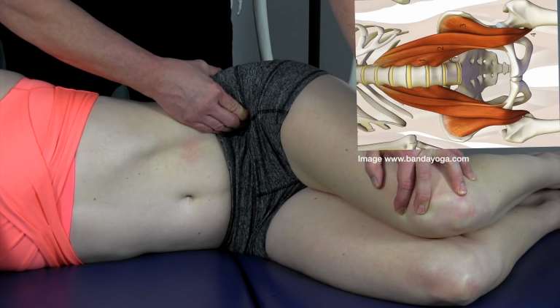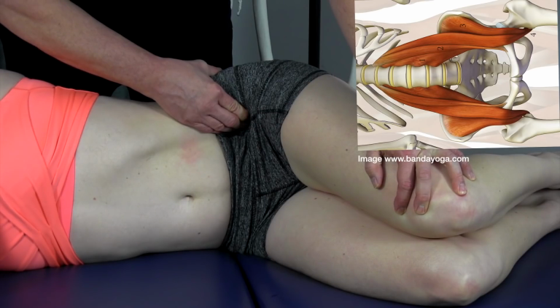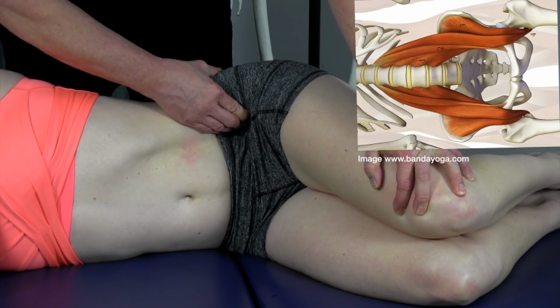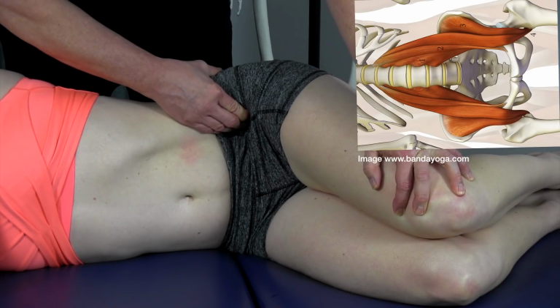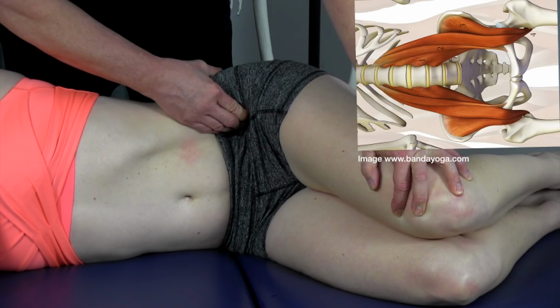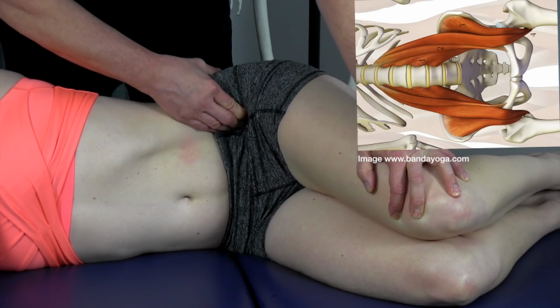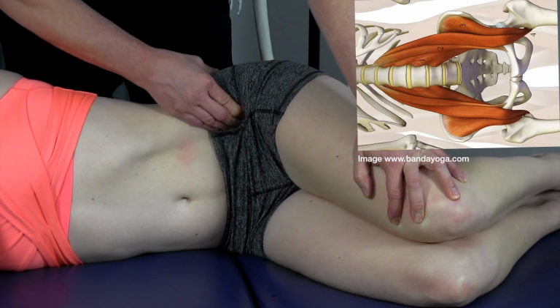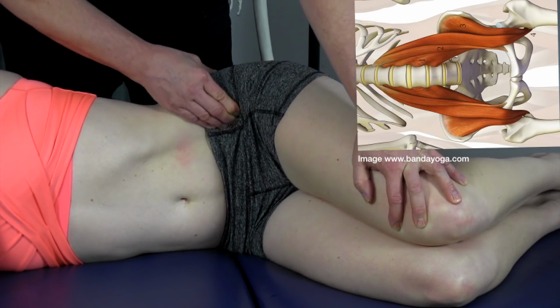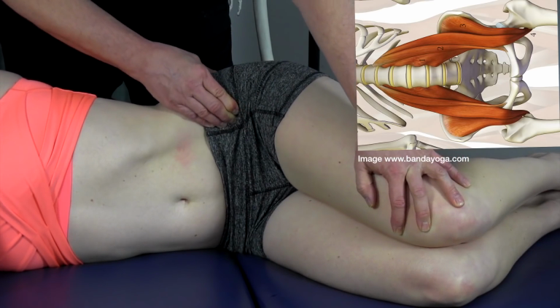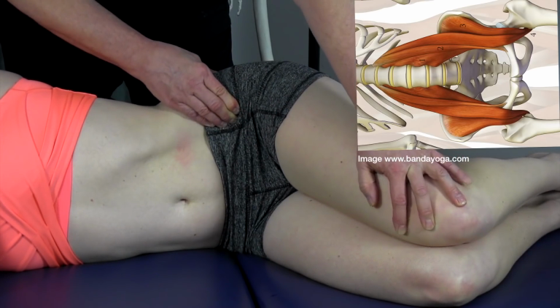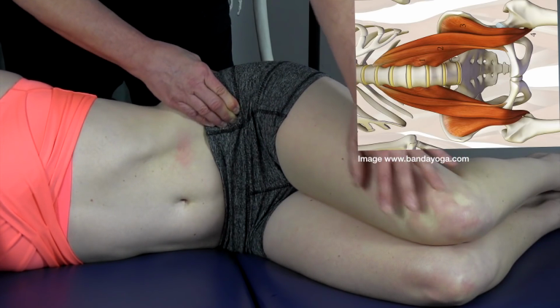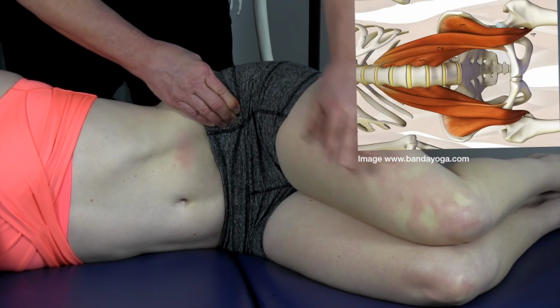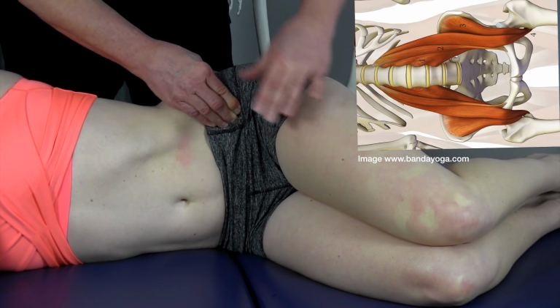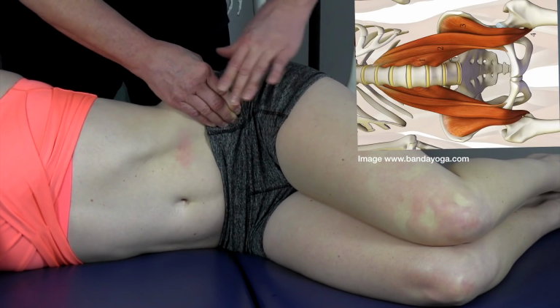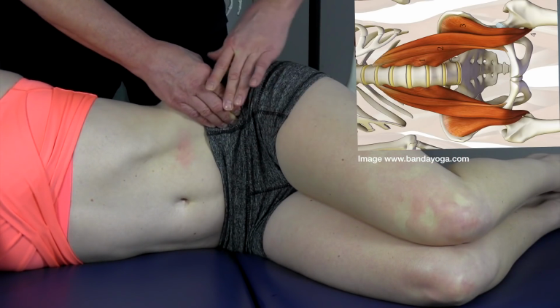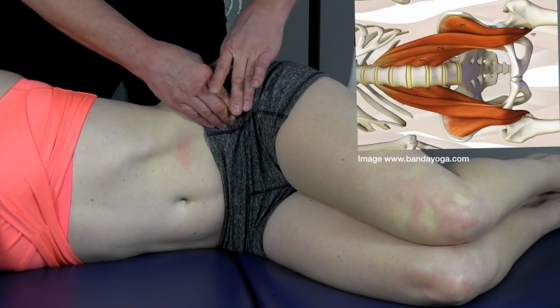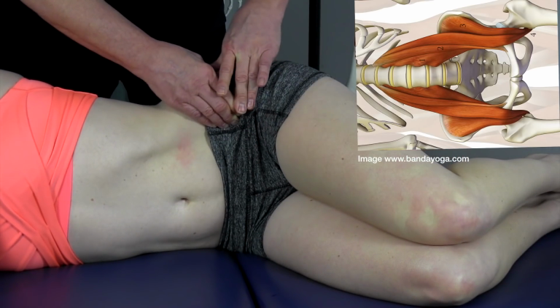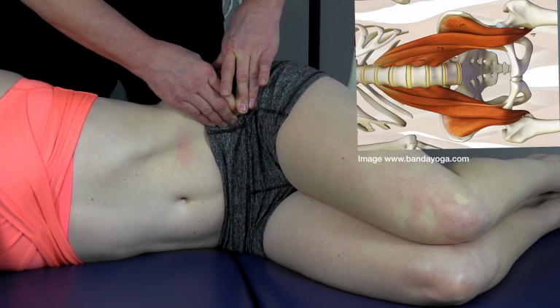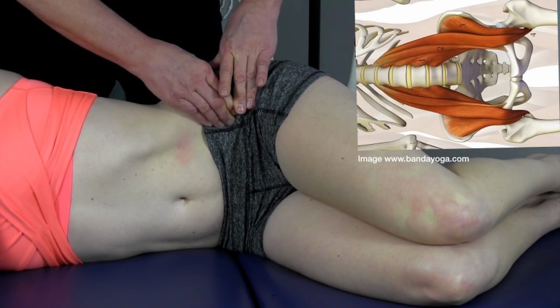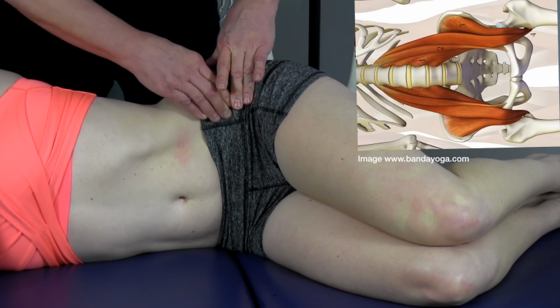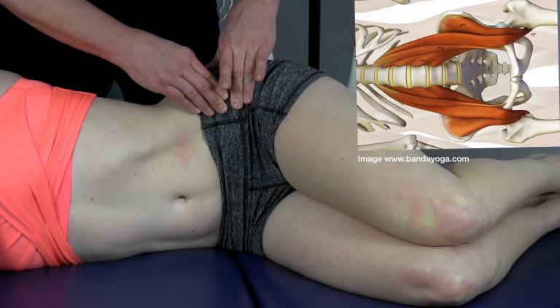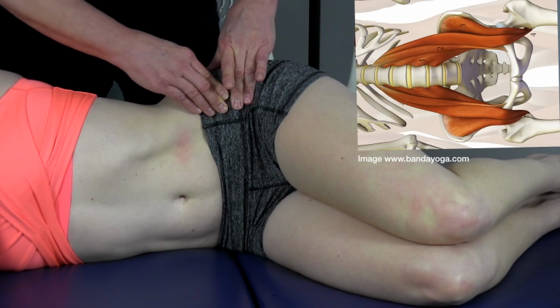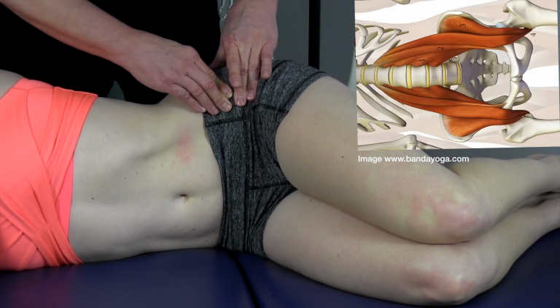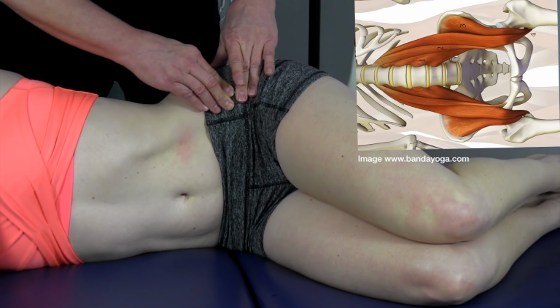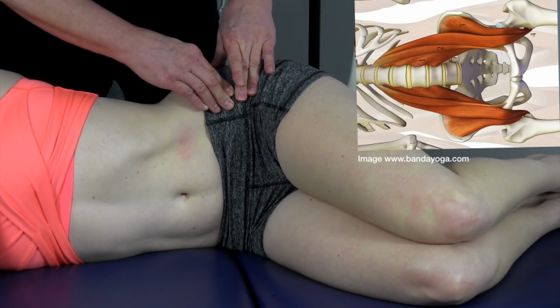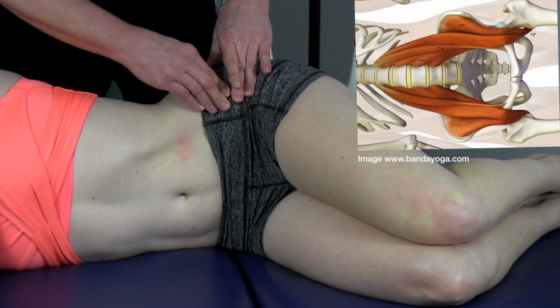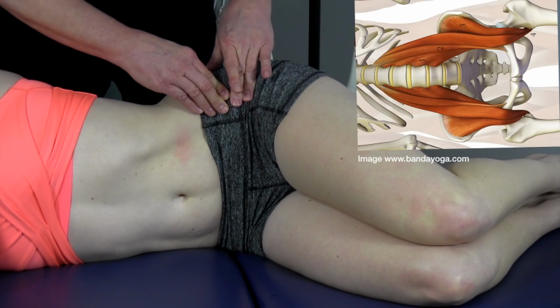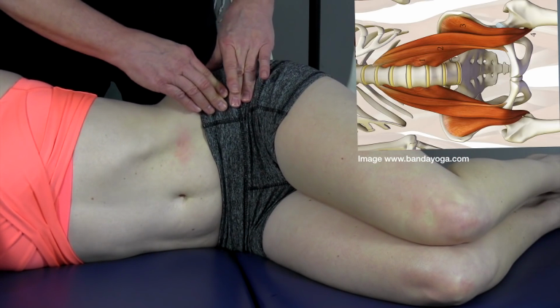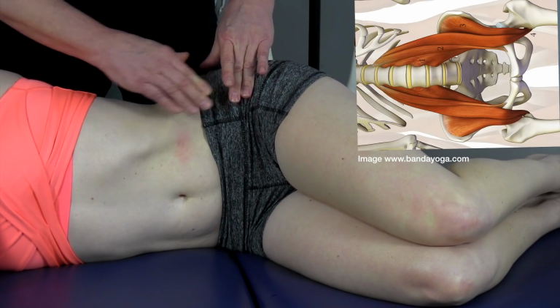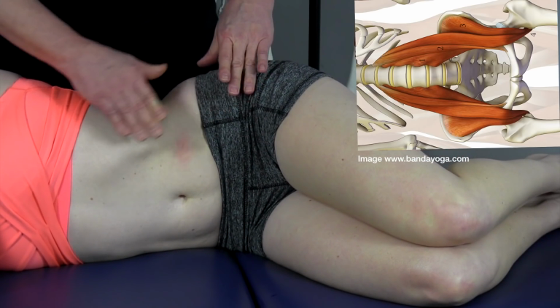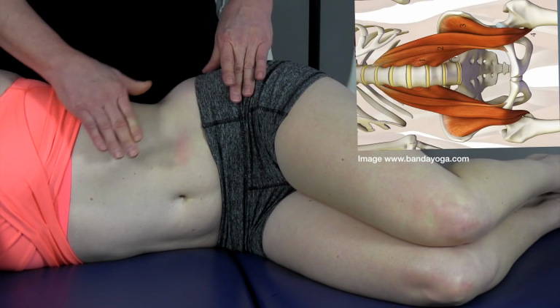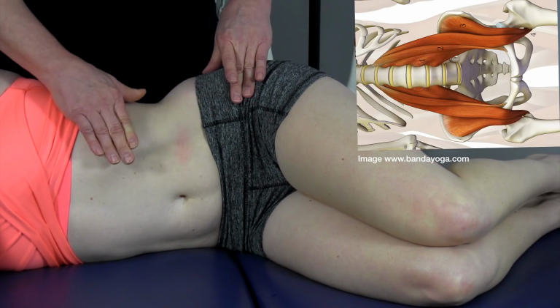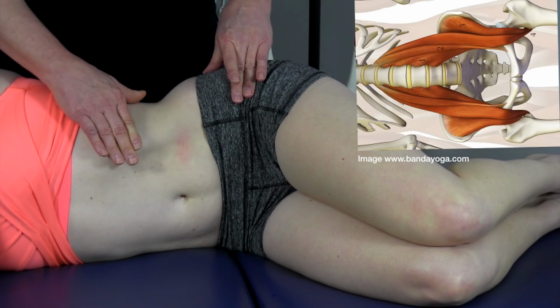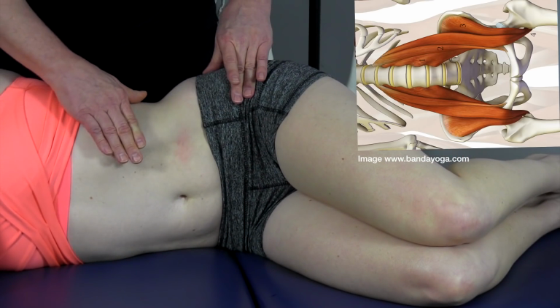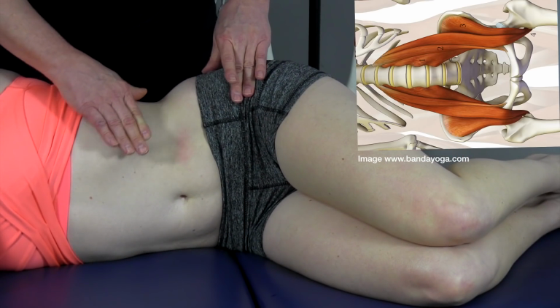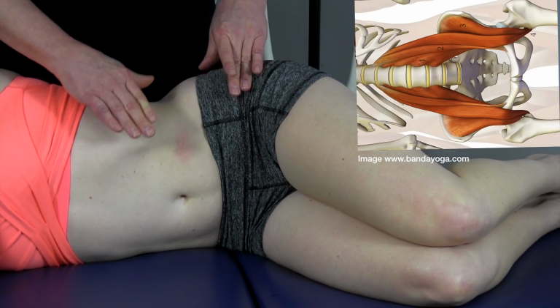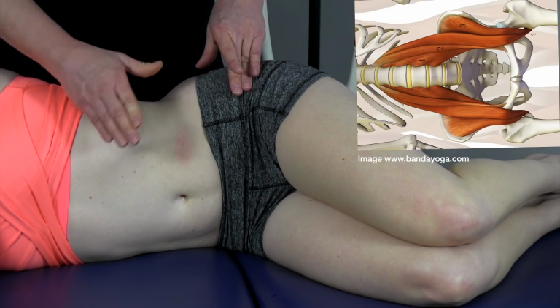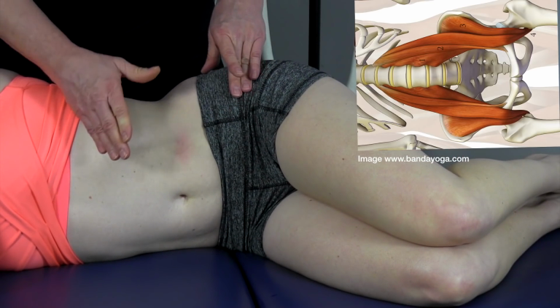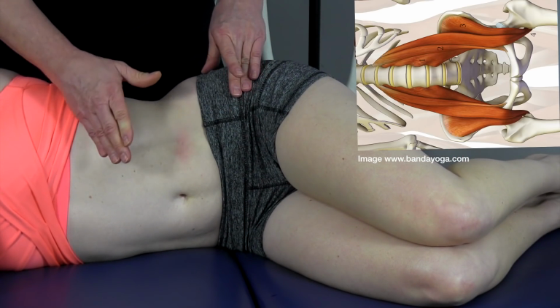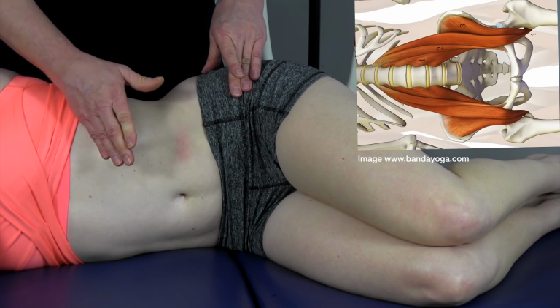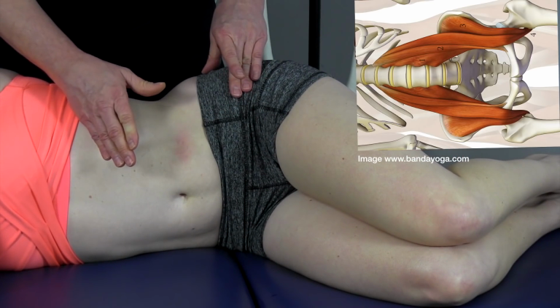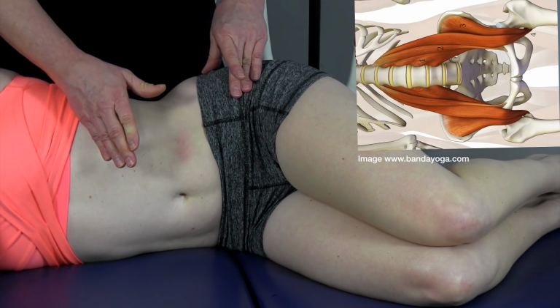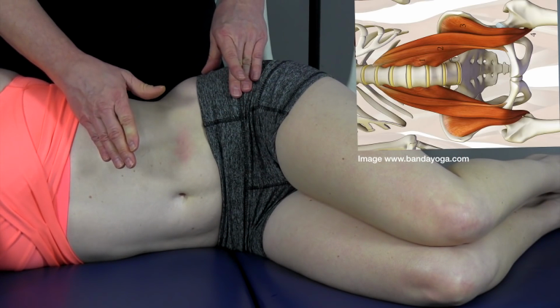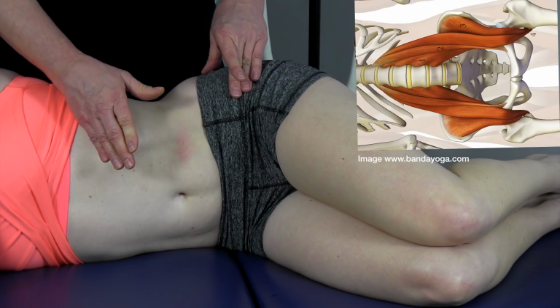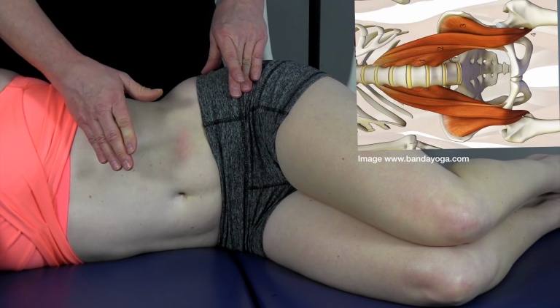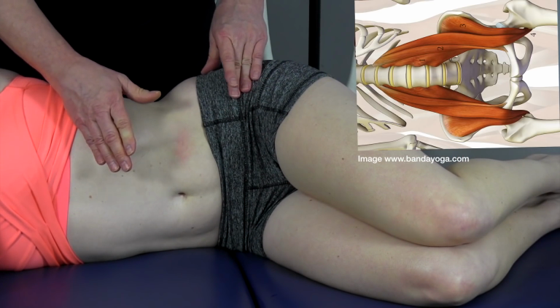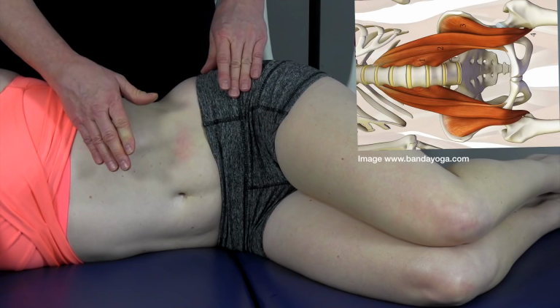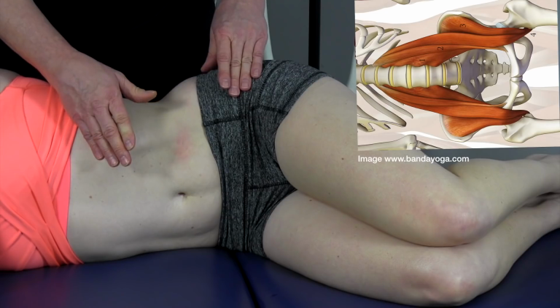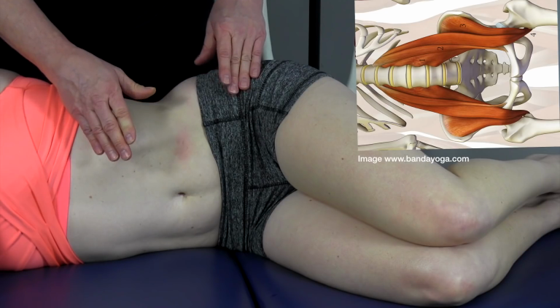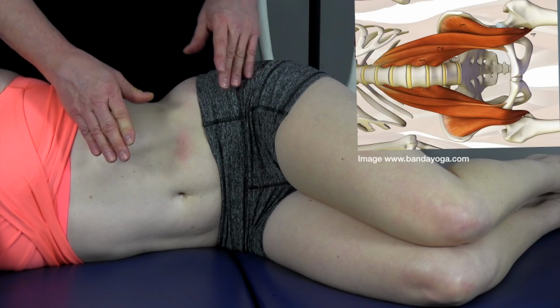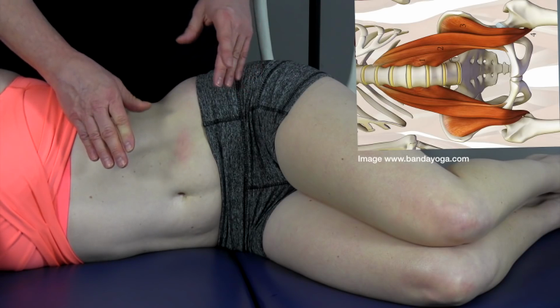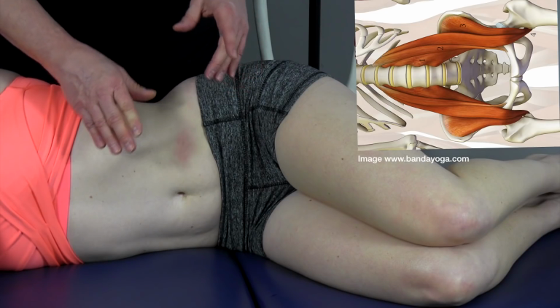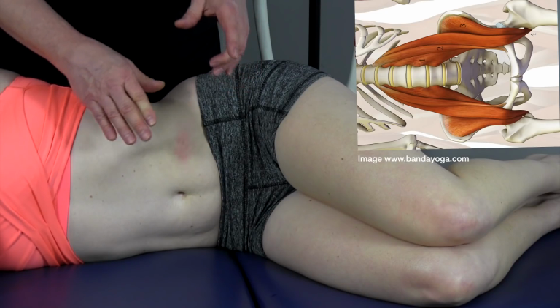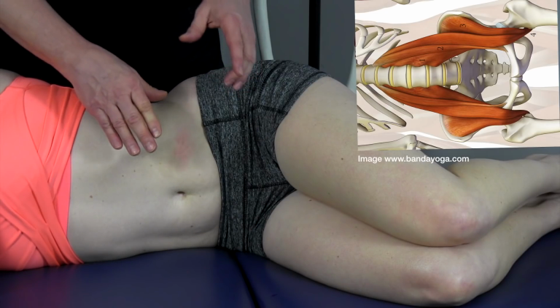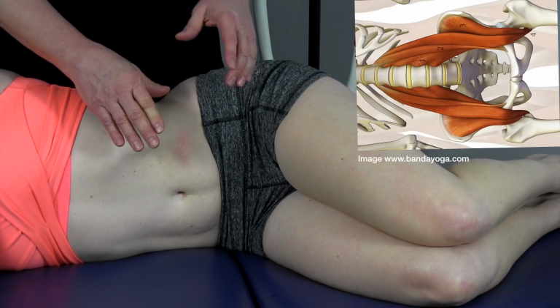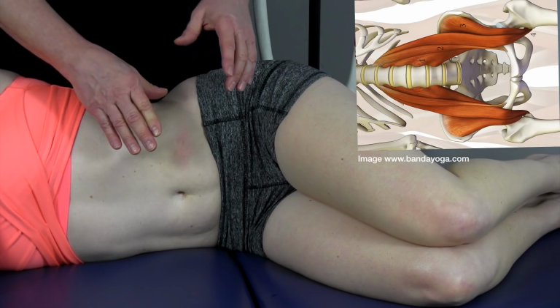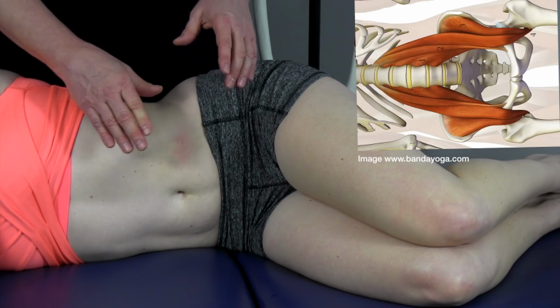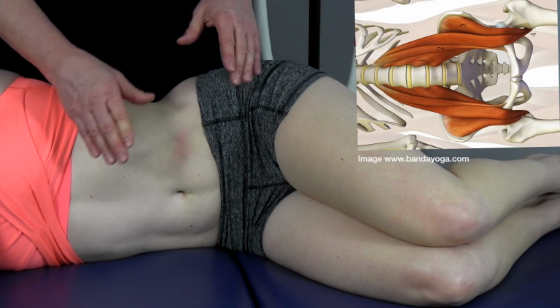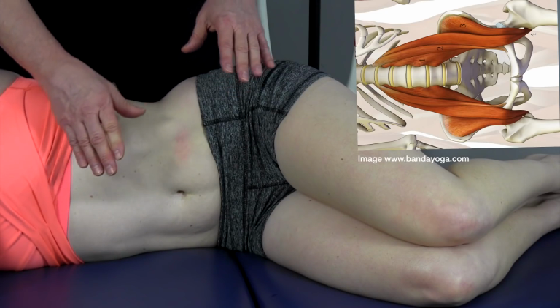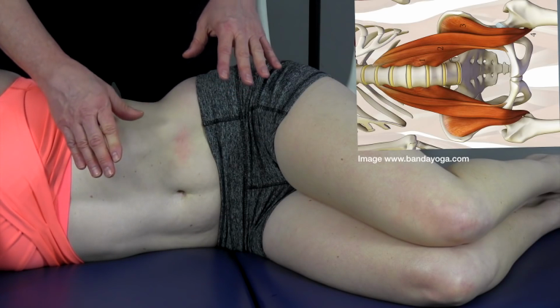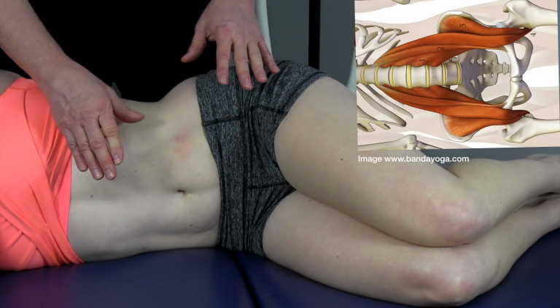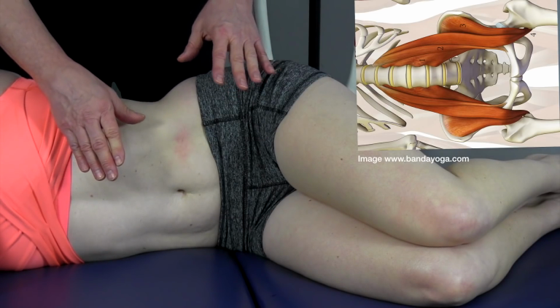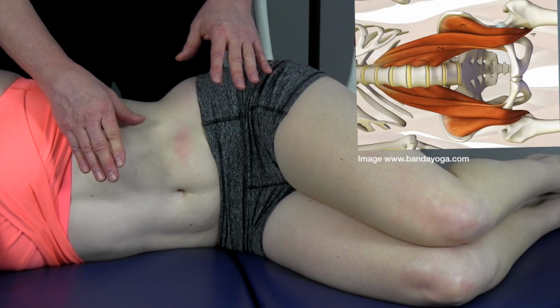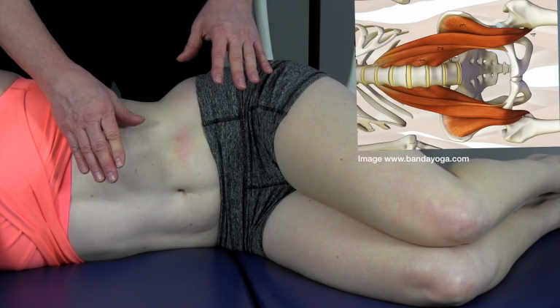The two muscles — the psoas and iliacus — your primary hip flexors, can easily be palpated, but we use muscle testing to find the exact location of those structures.